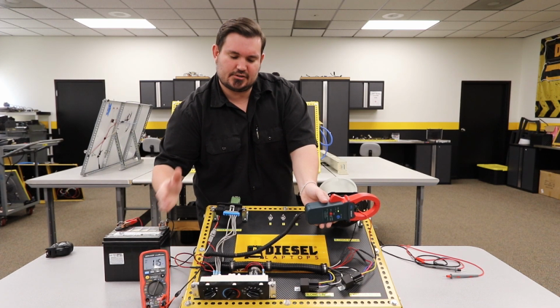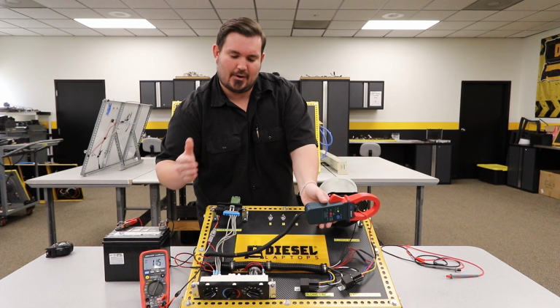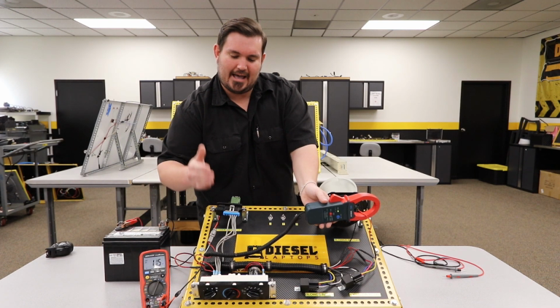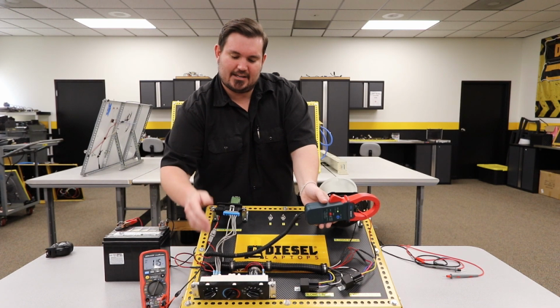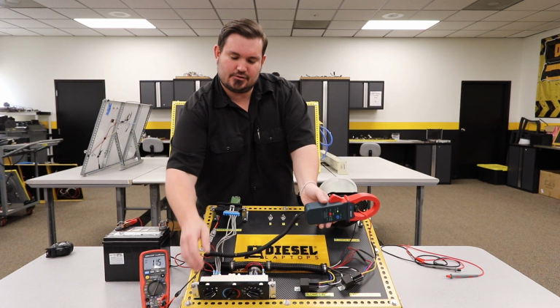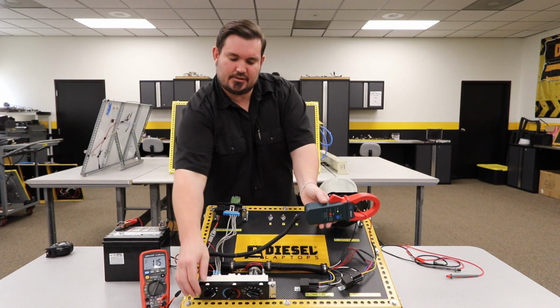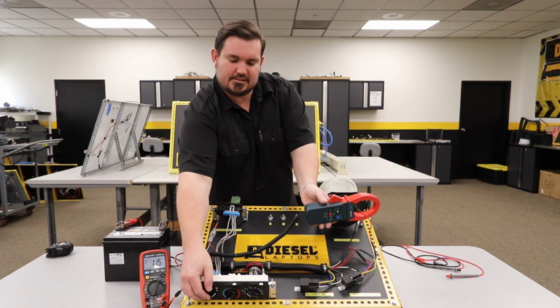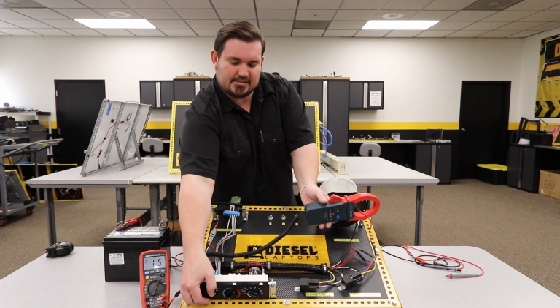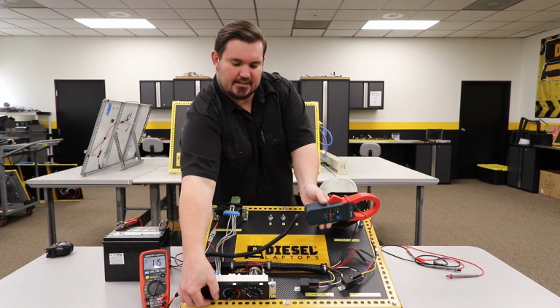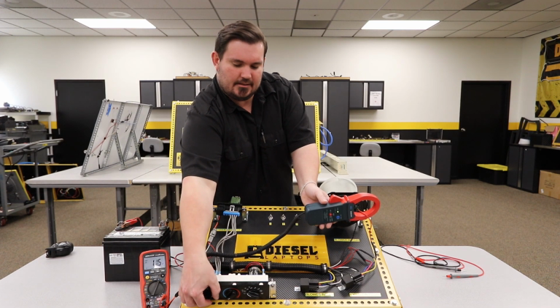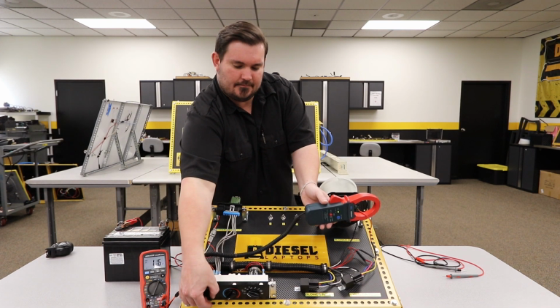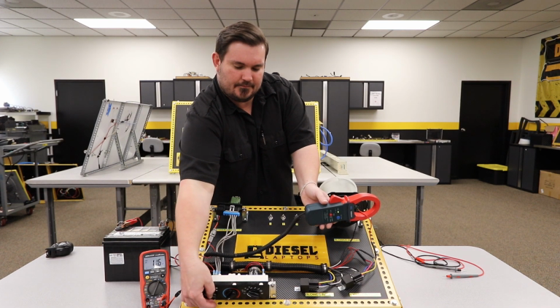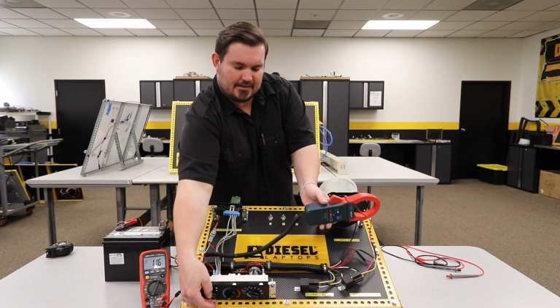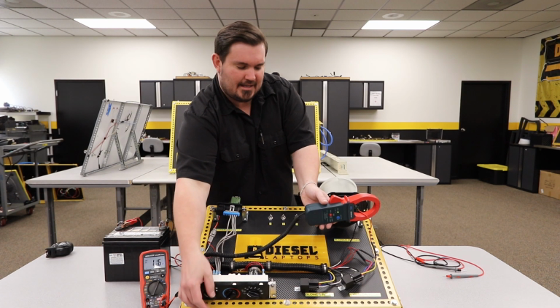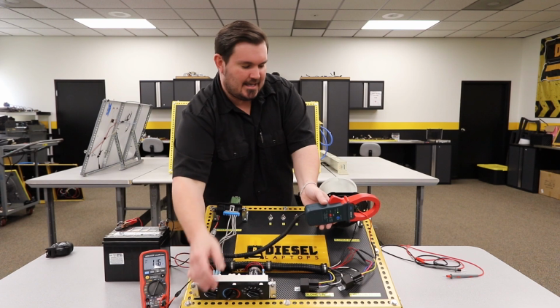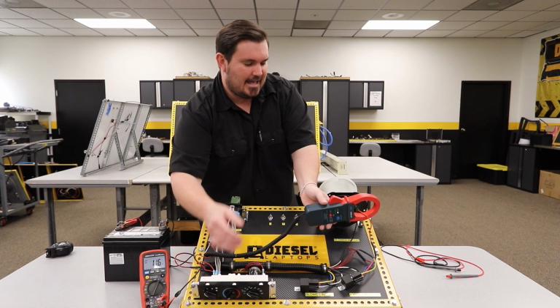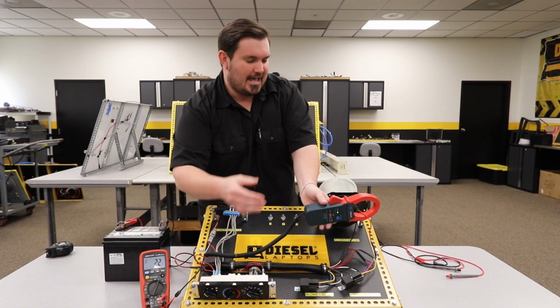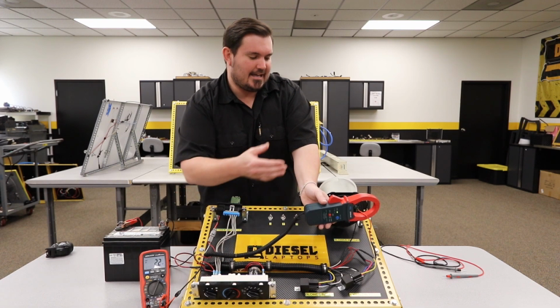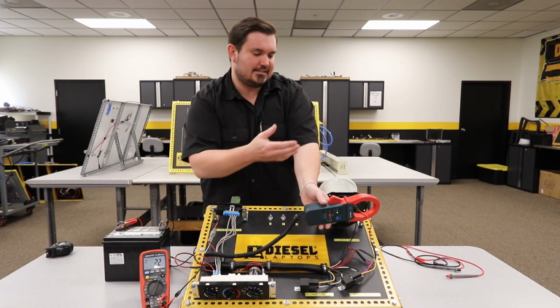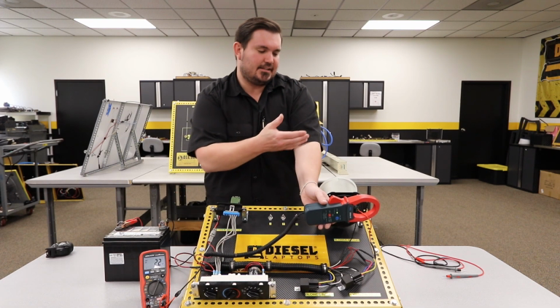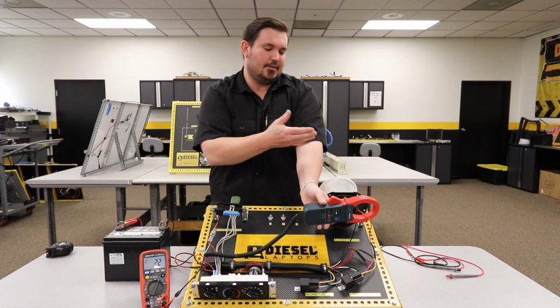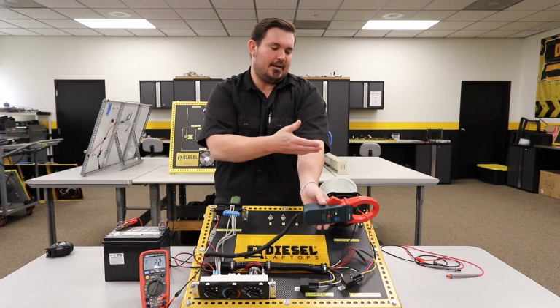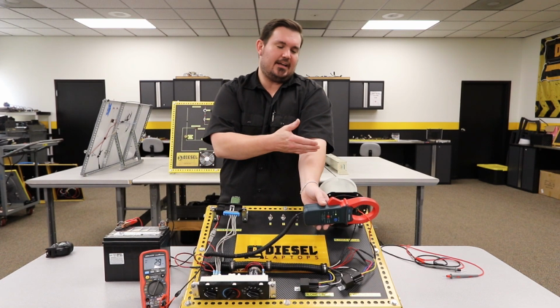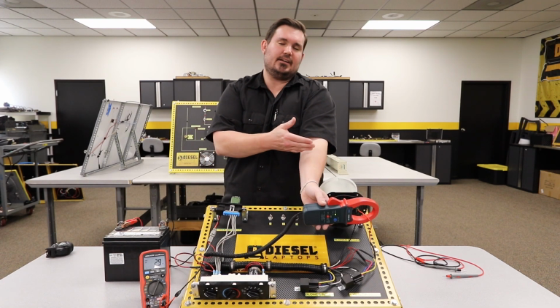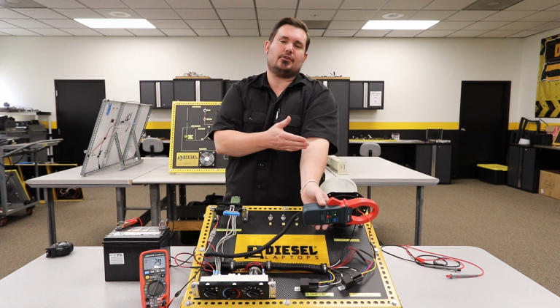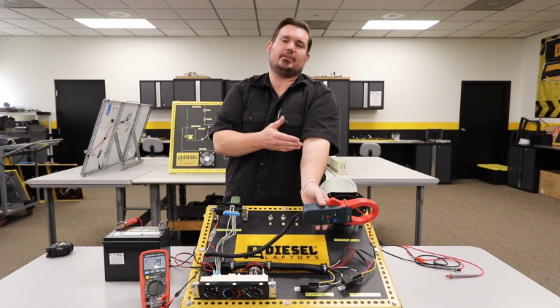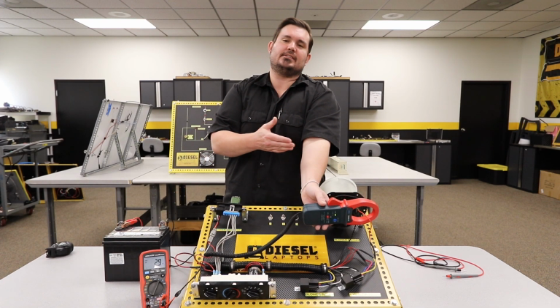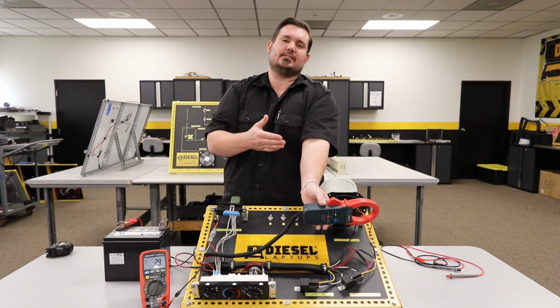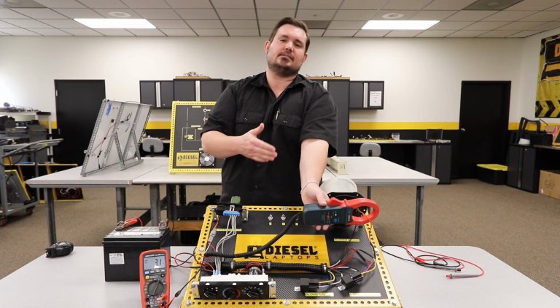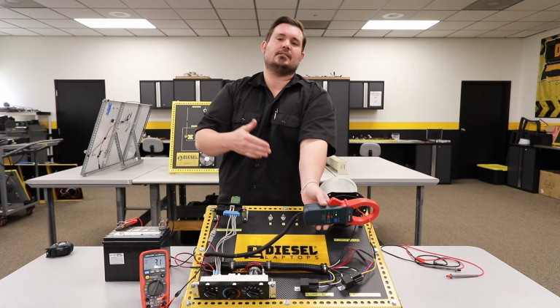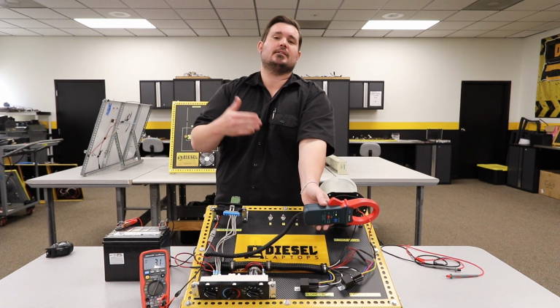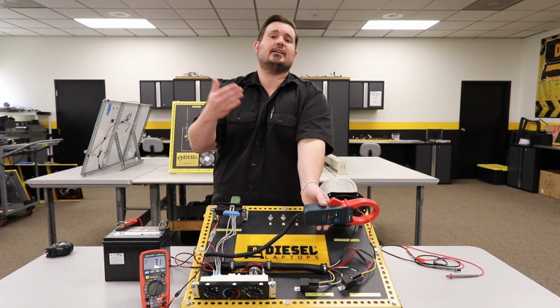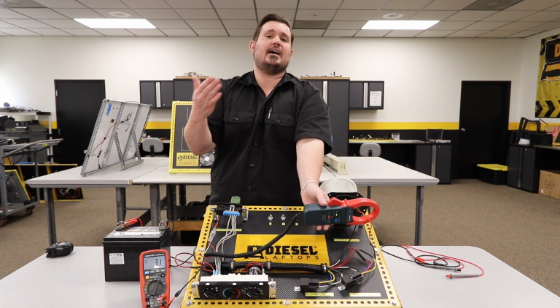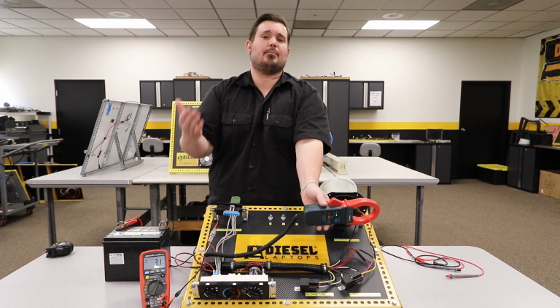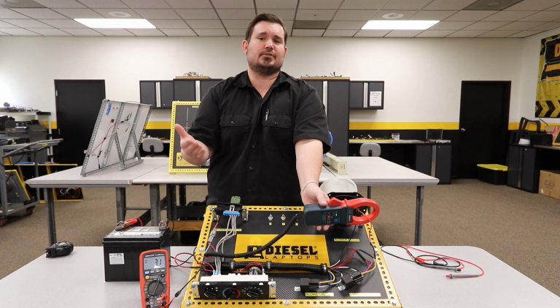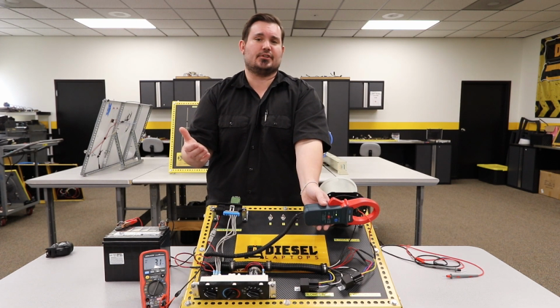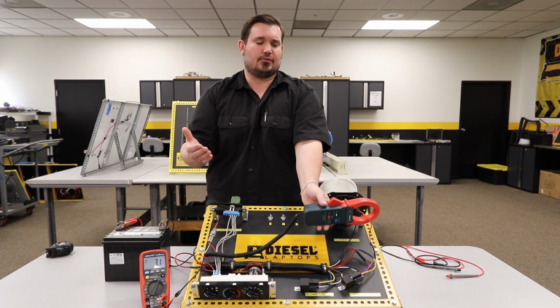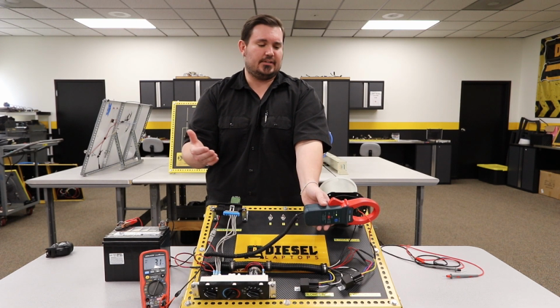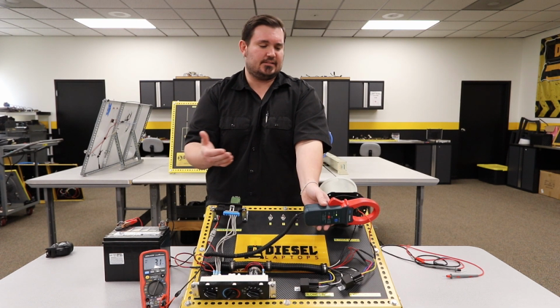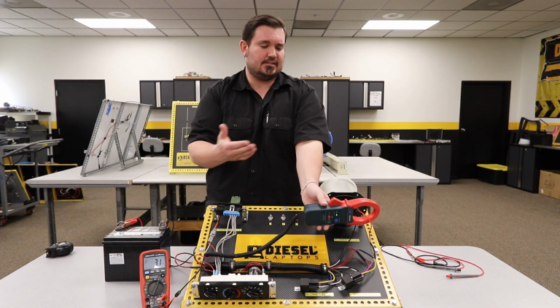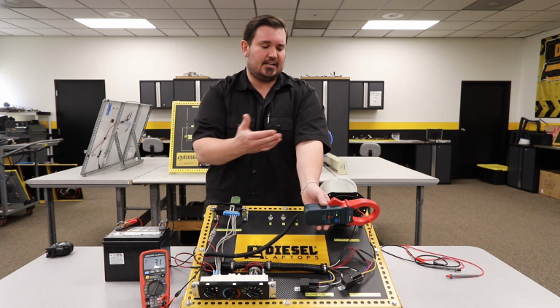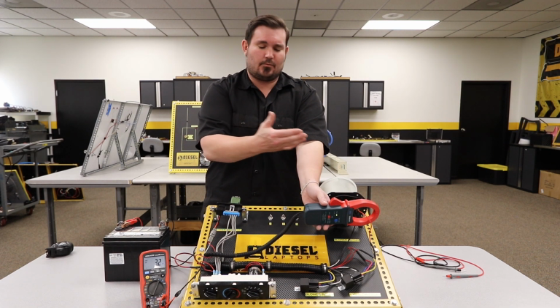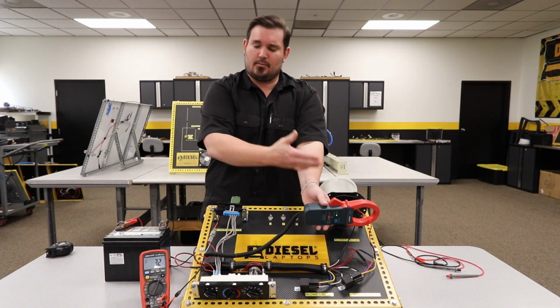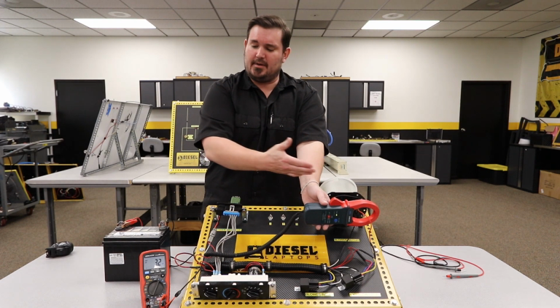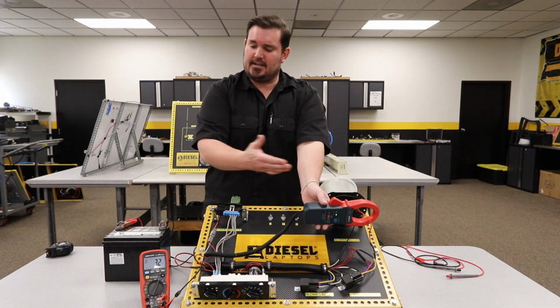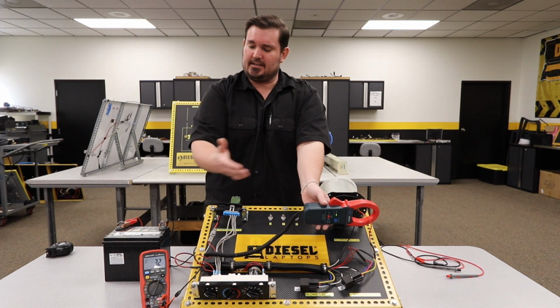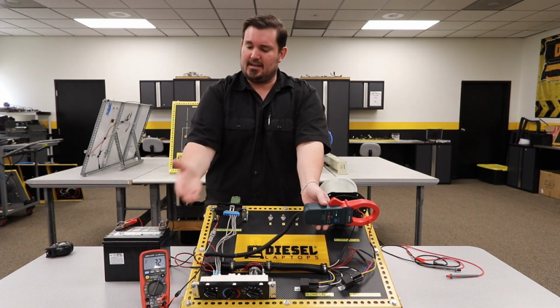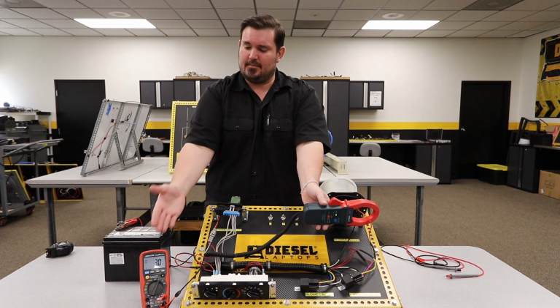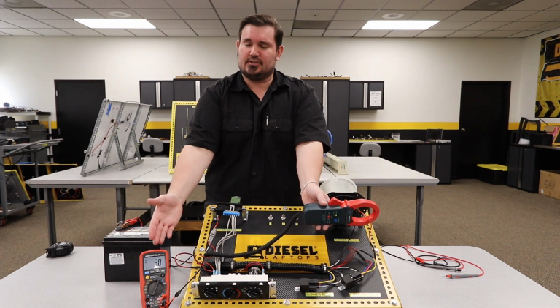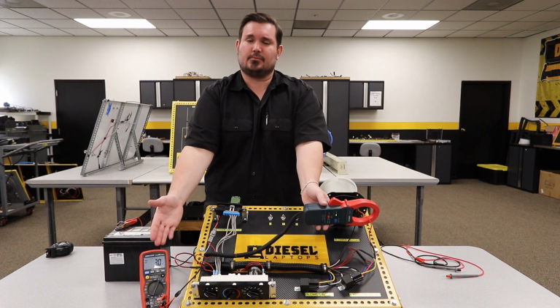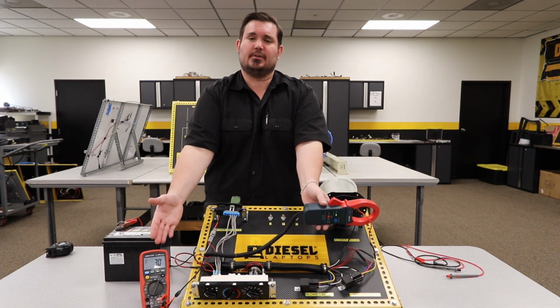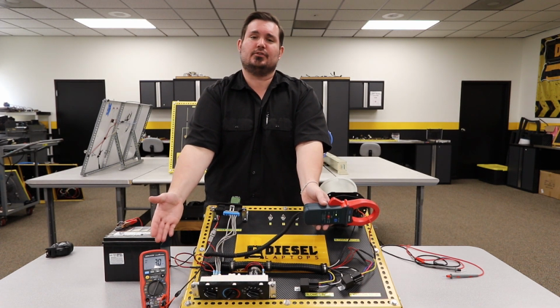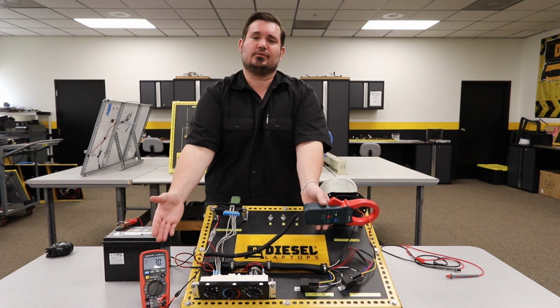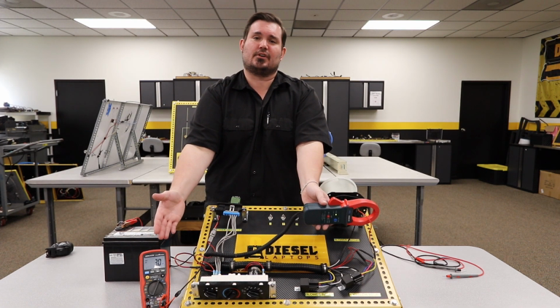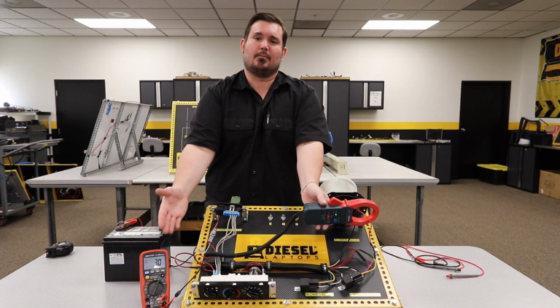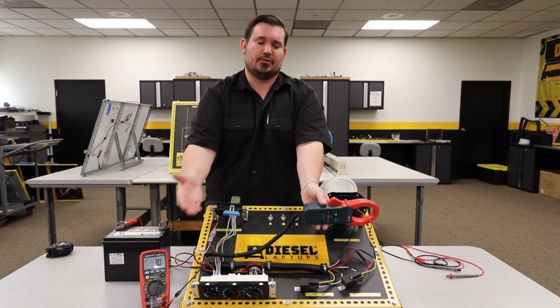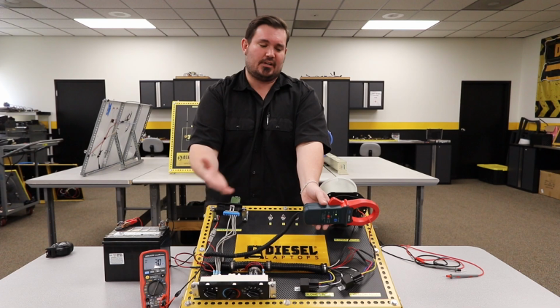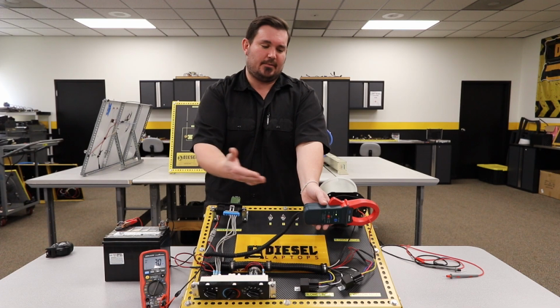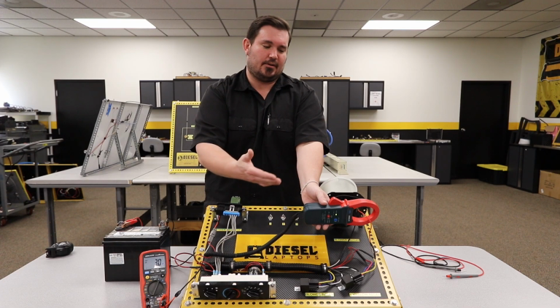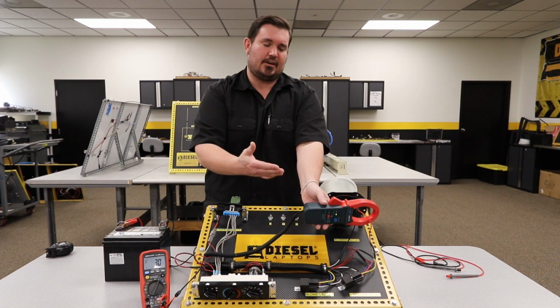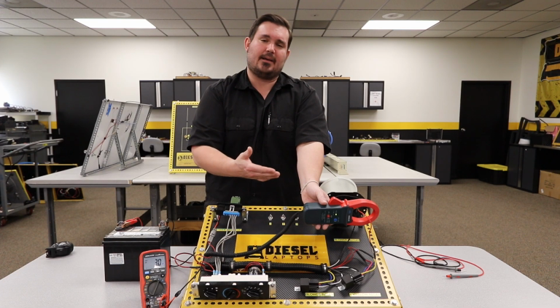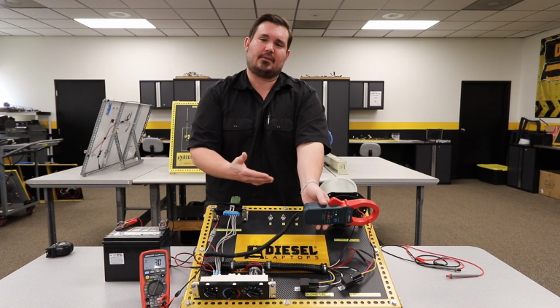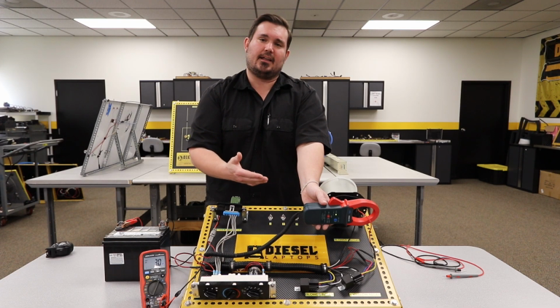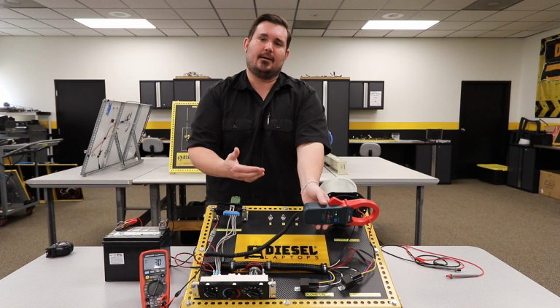So as you can see, as the demand increases, the amperage increases, and we're making that measurement using our multimeter and amp clamp.